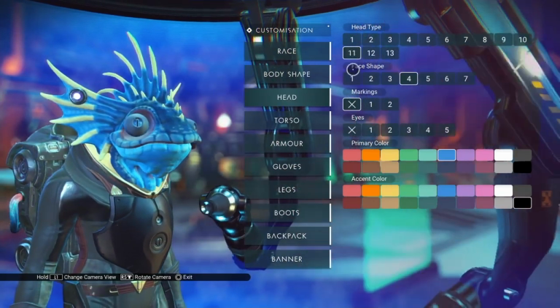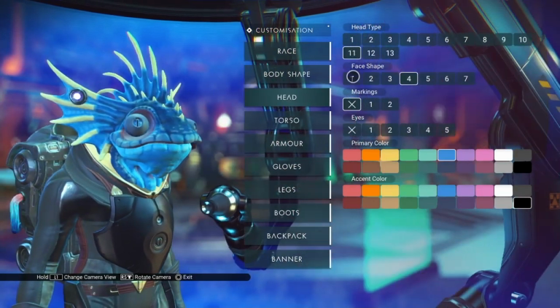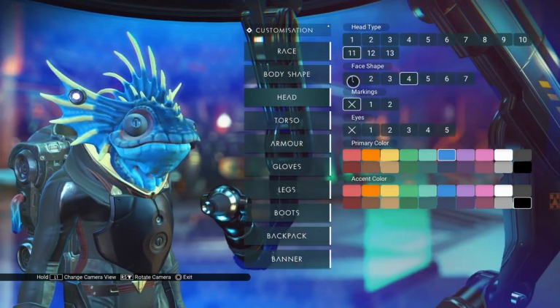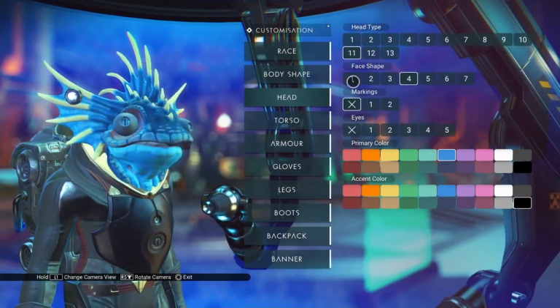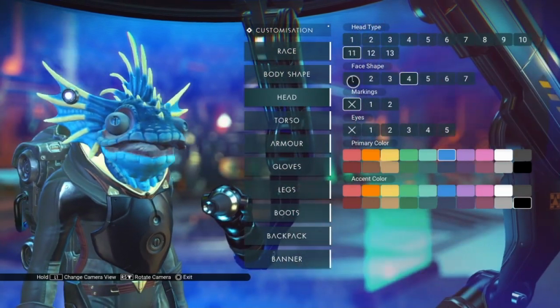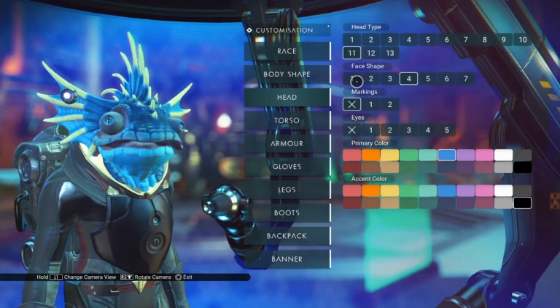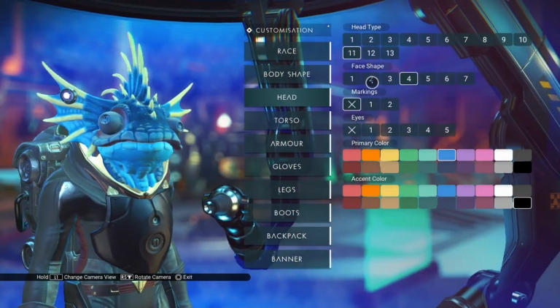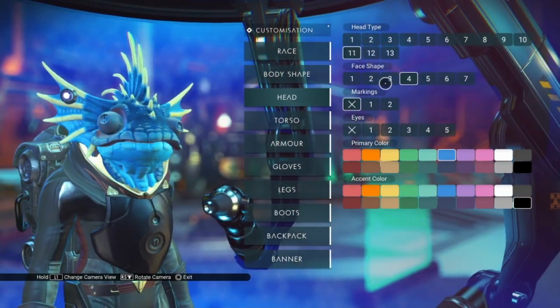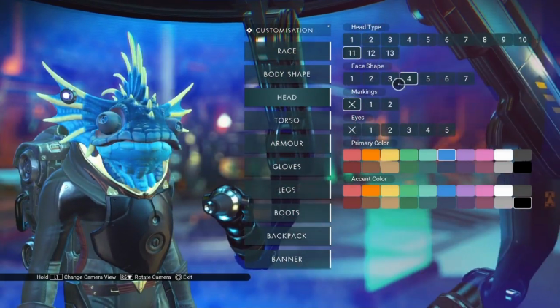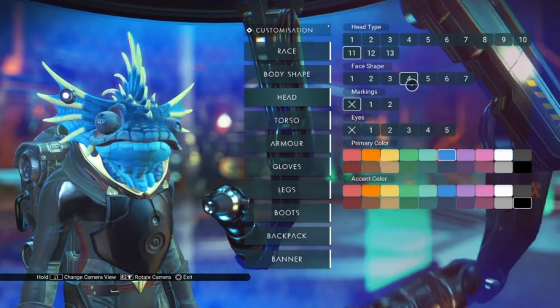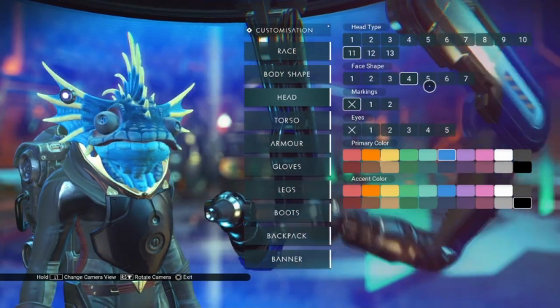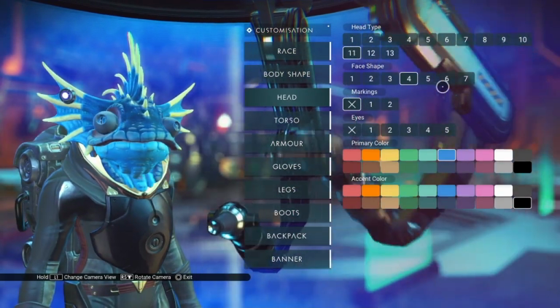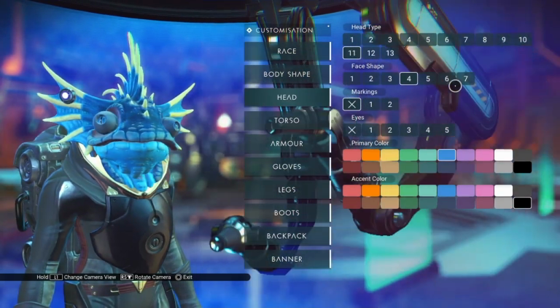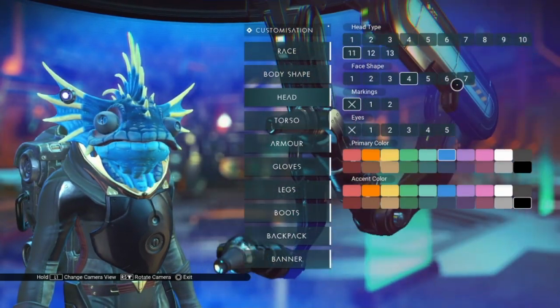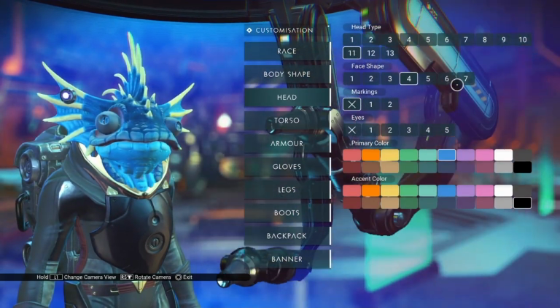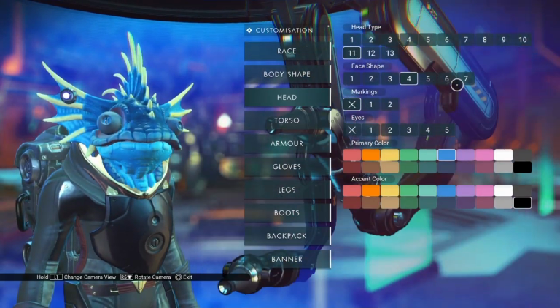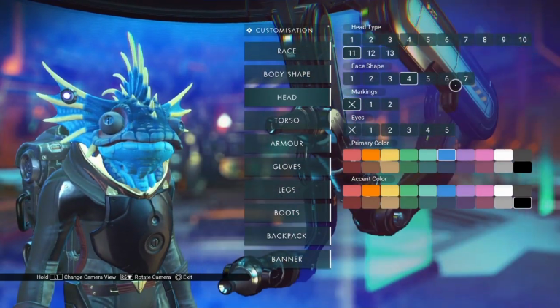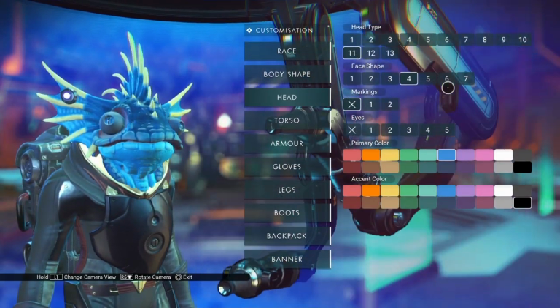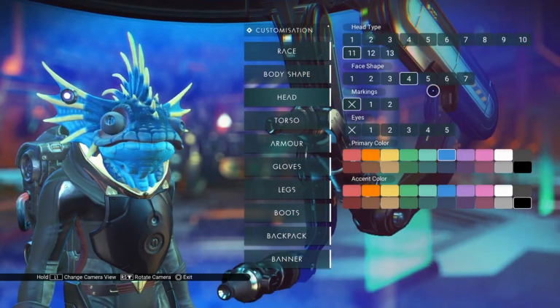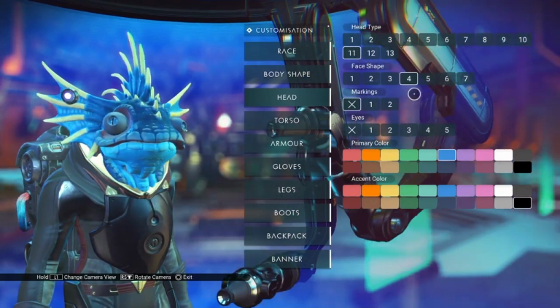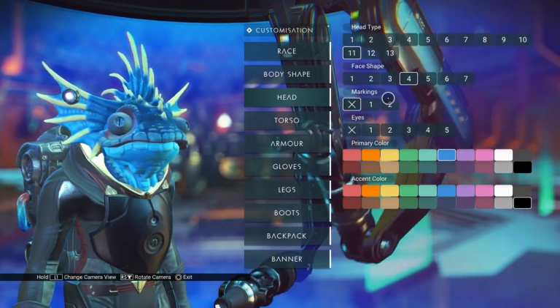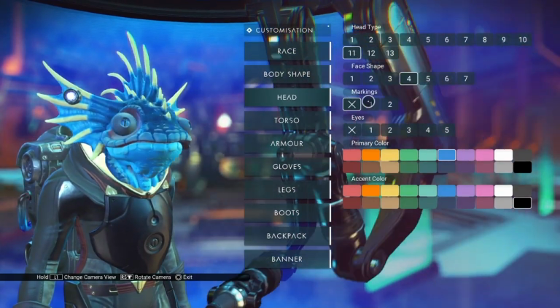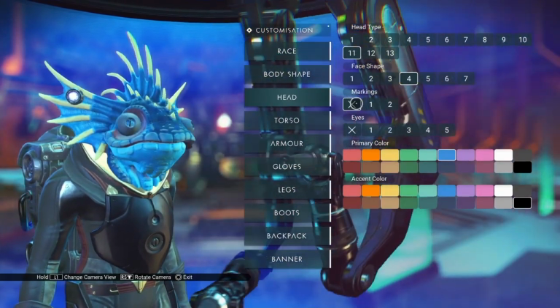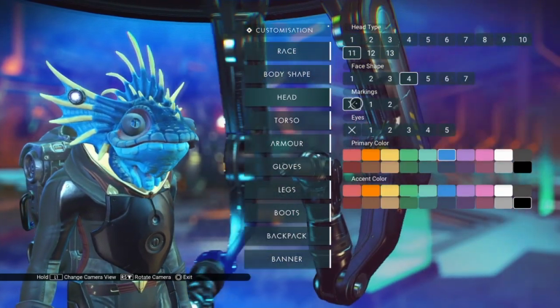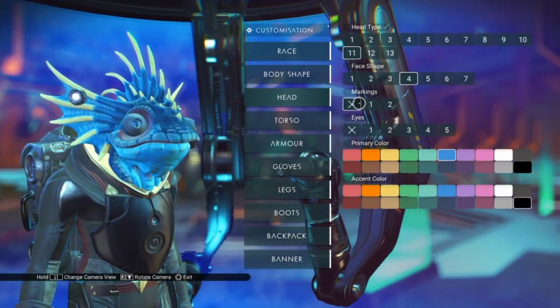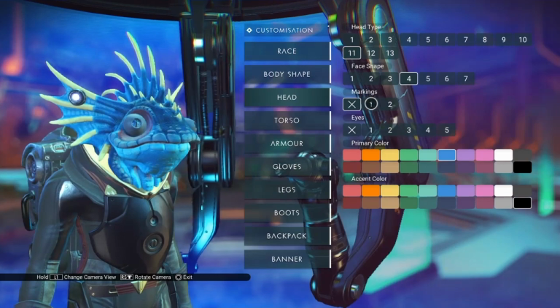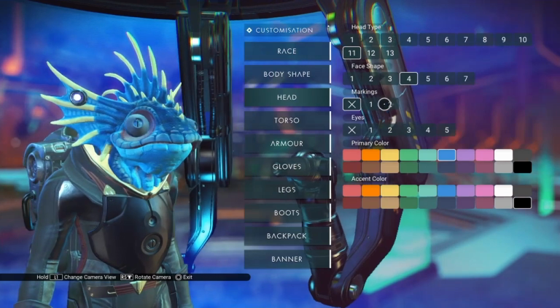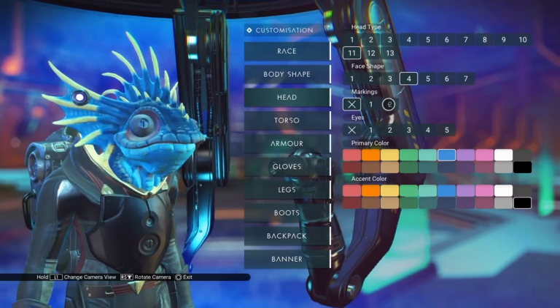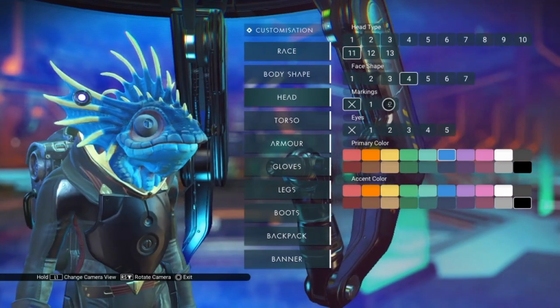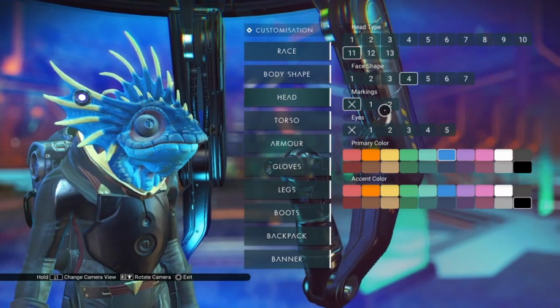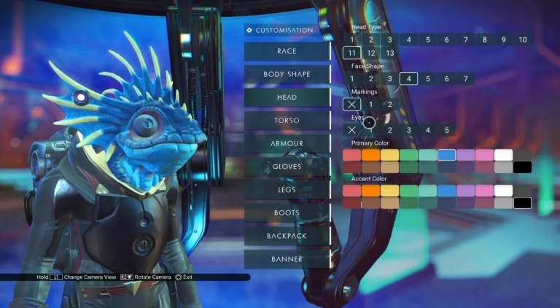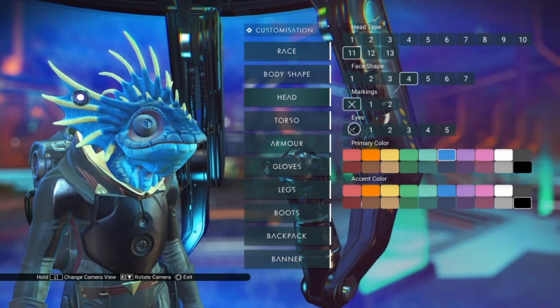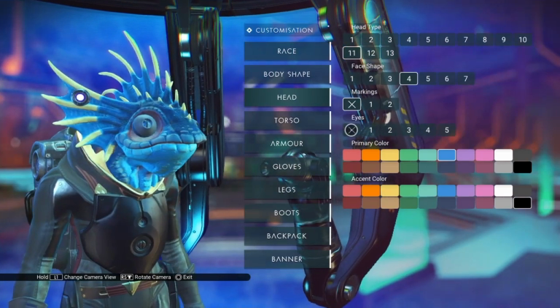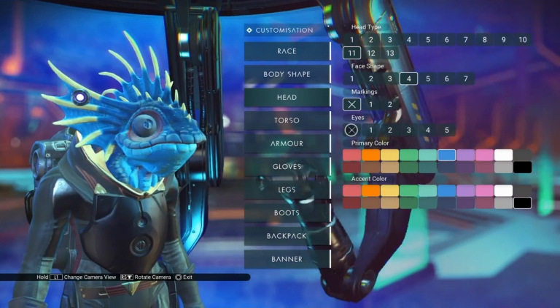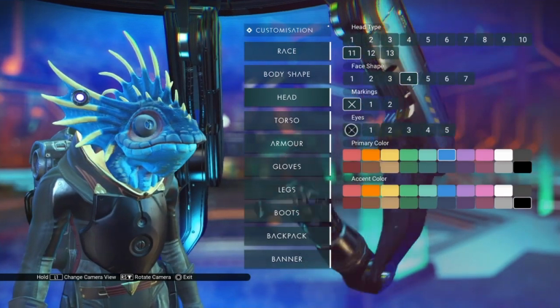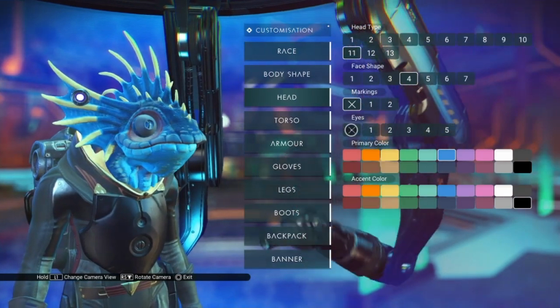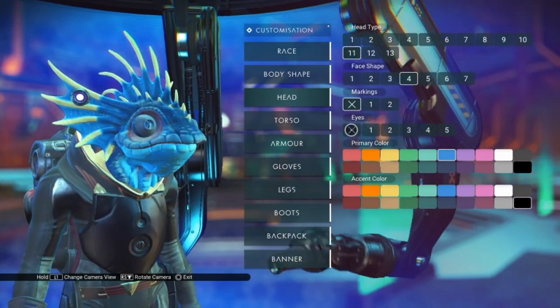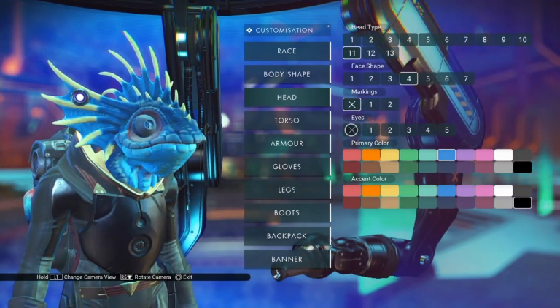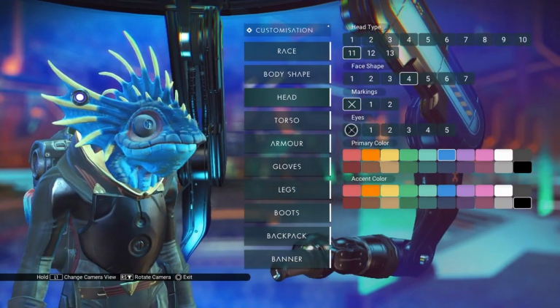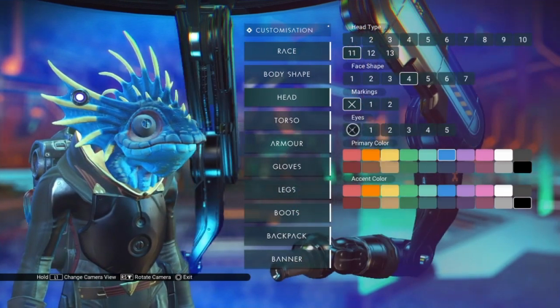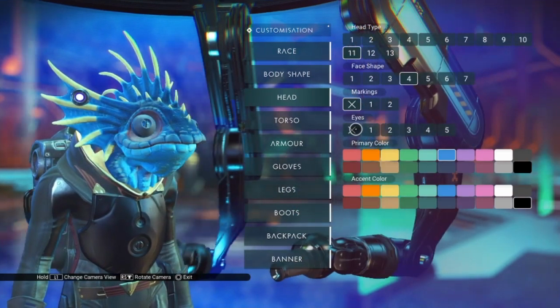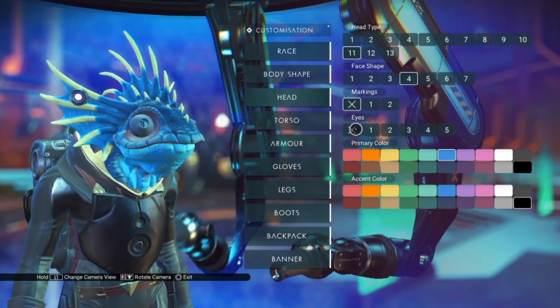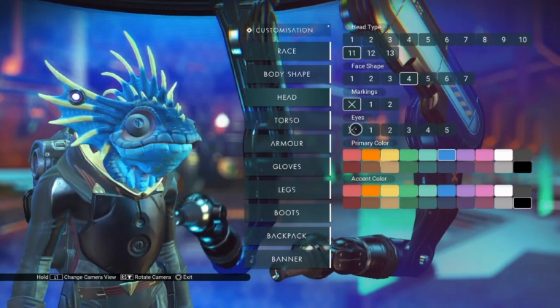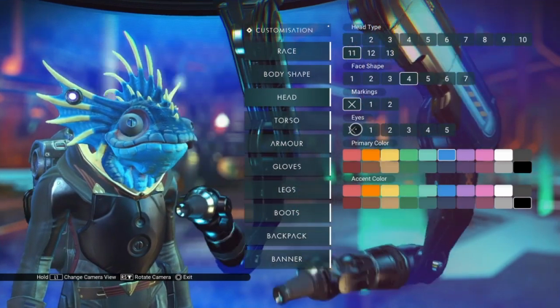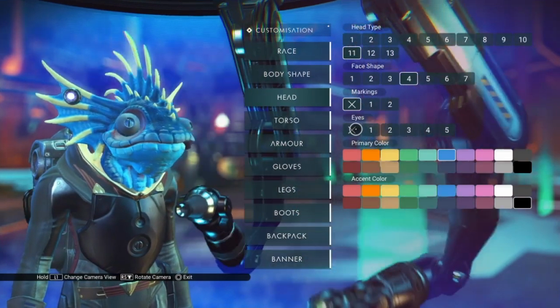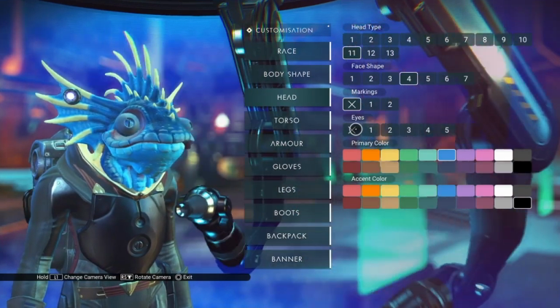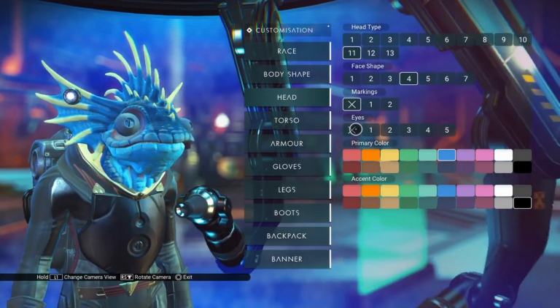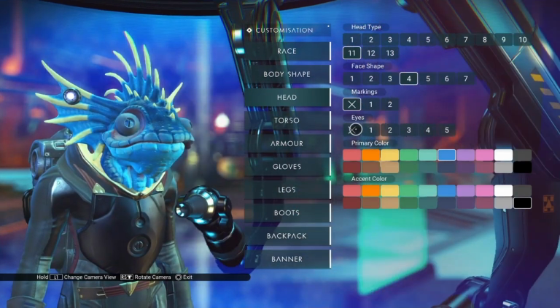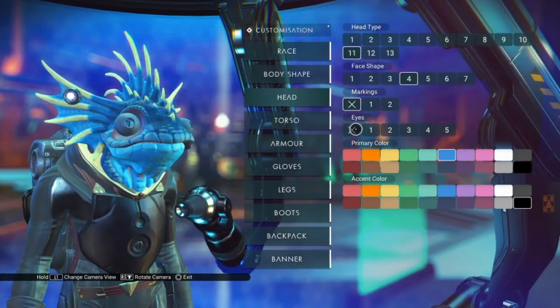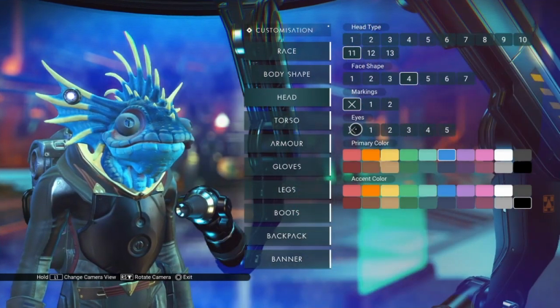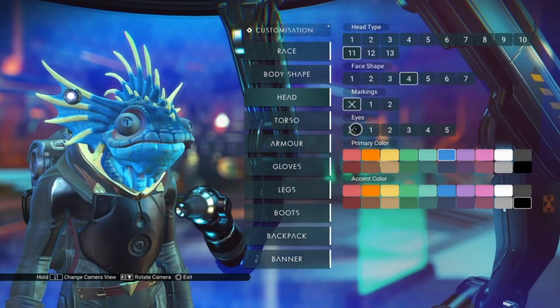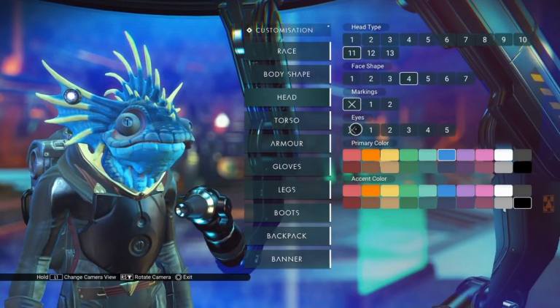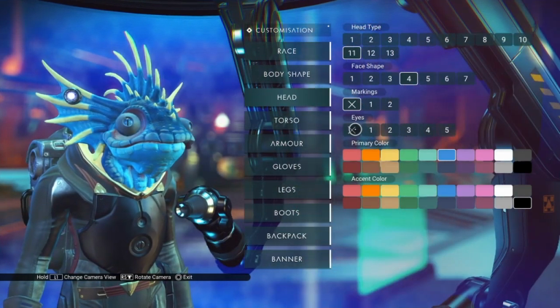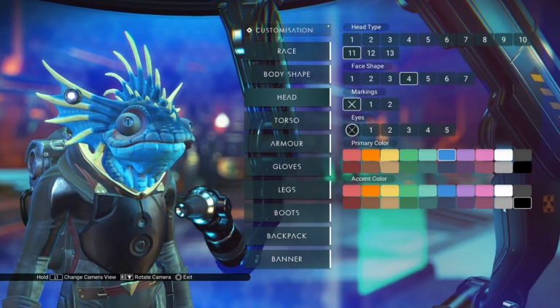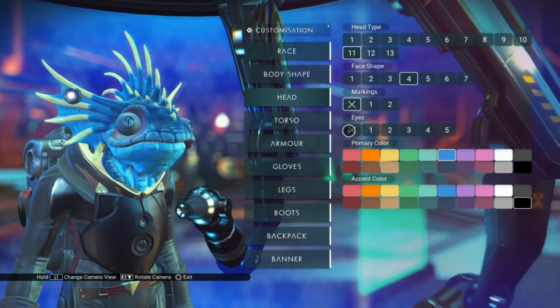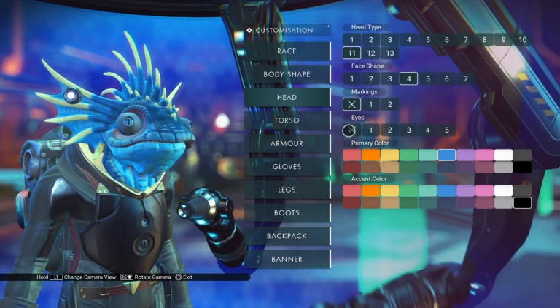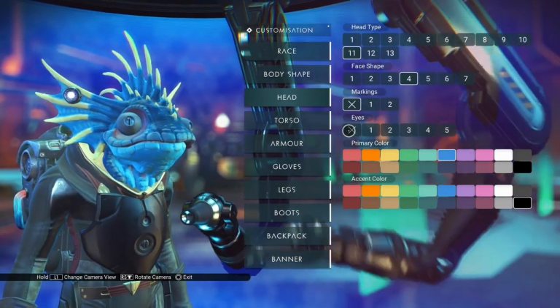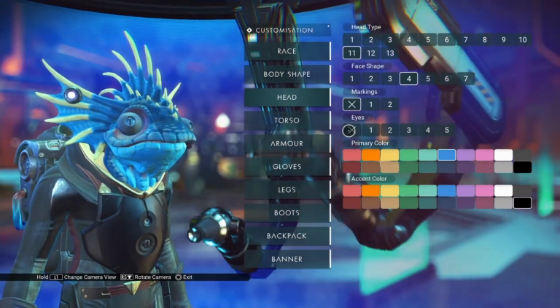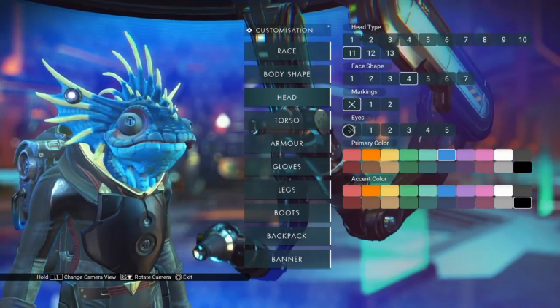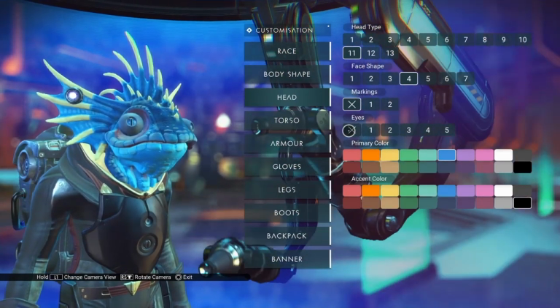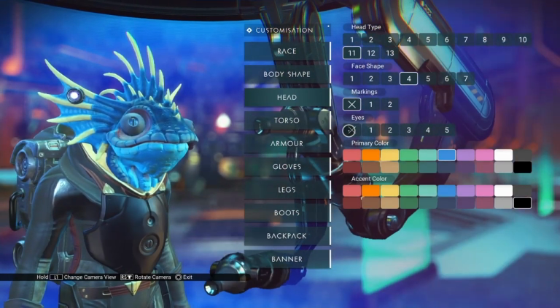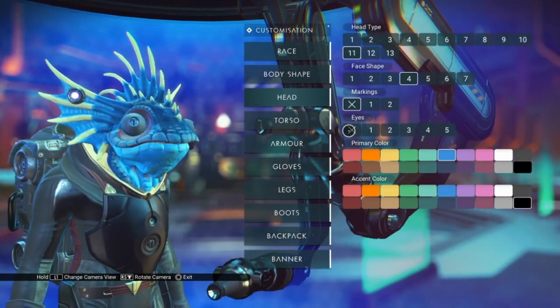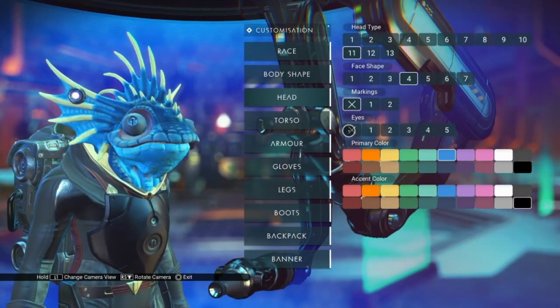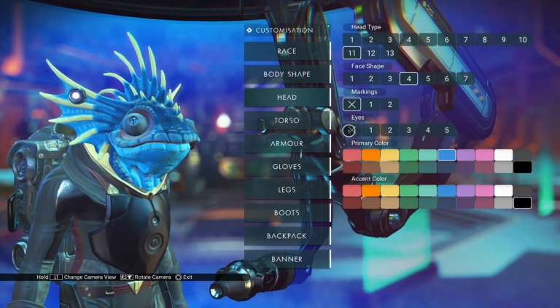We have a couple of different face shapes here, three different markings, and eyes. Let's do the eyes first because they're the easiest.